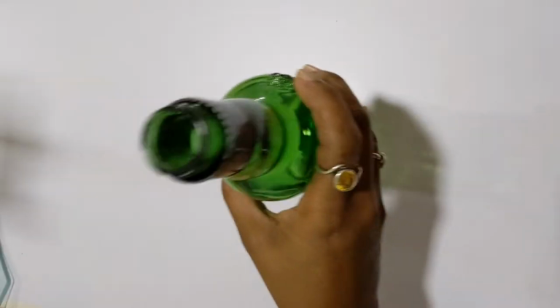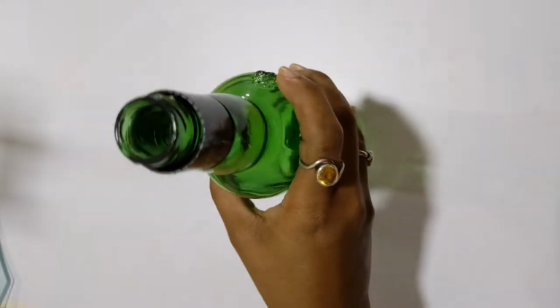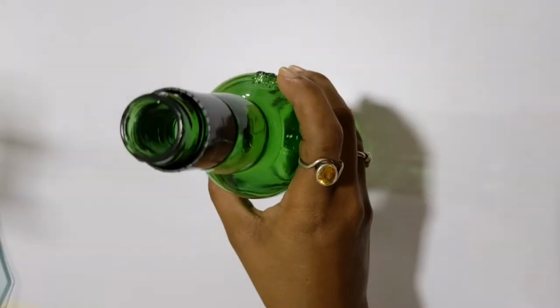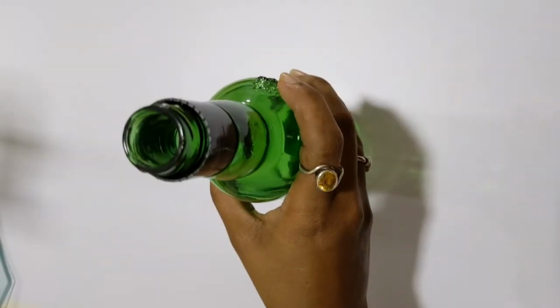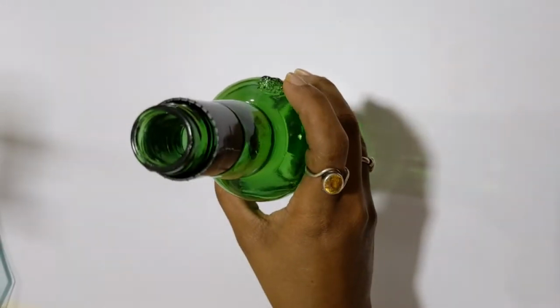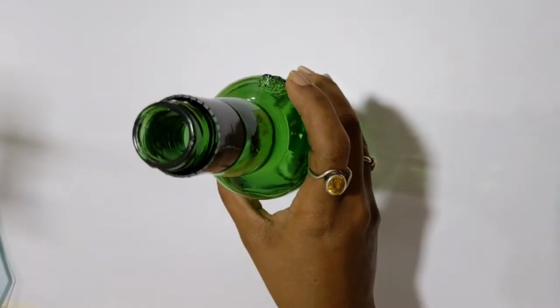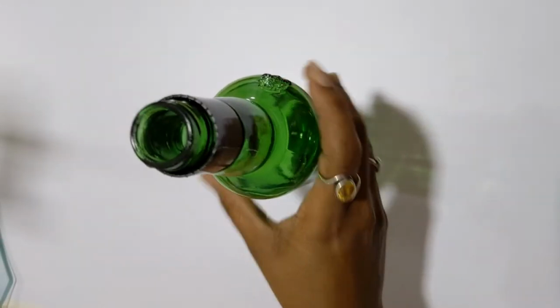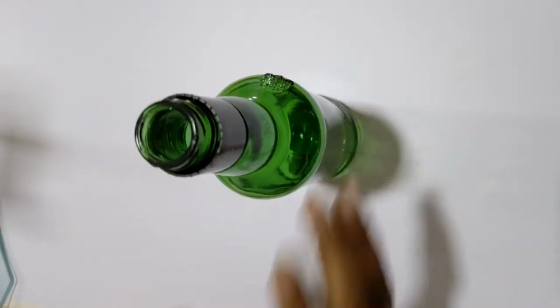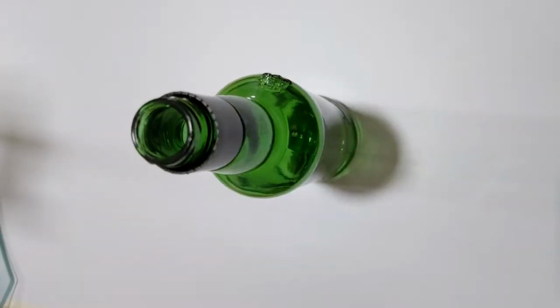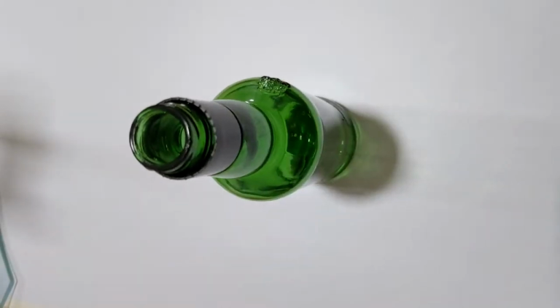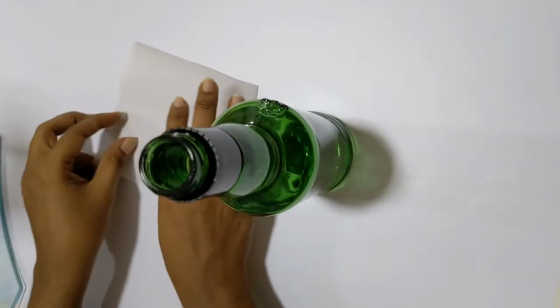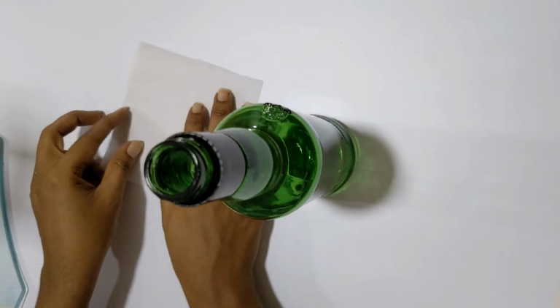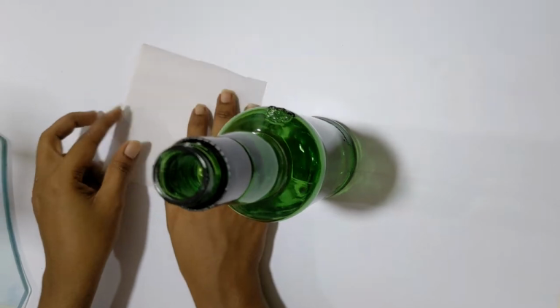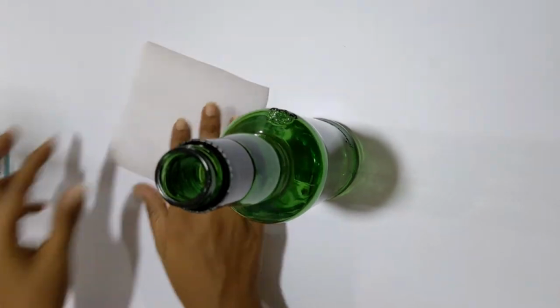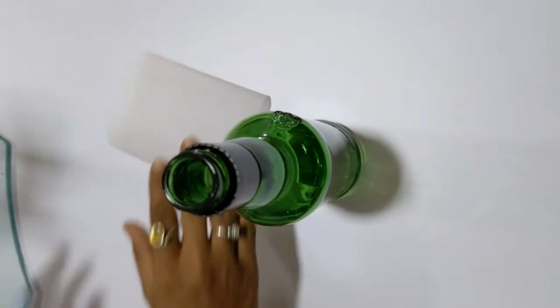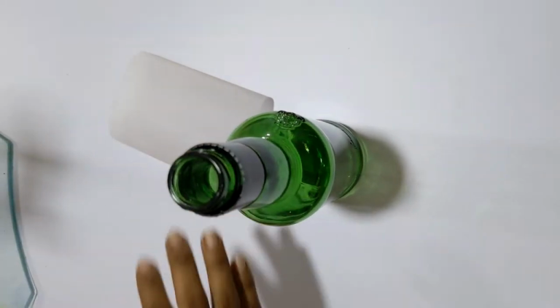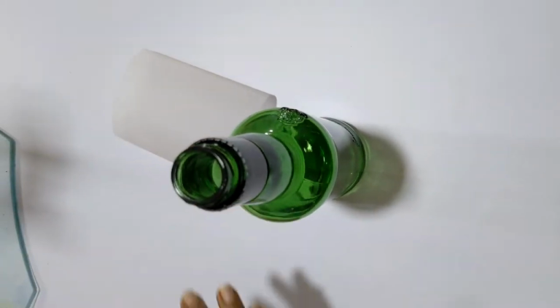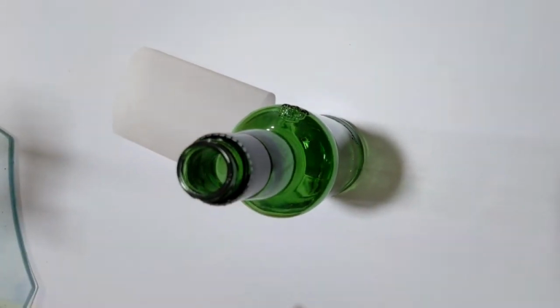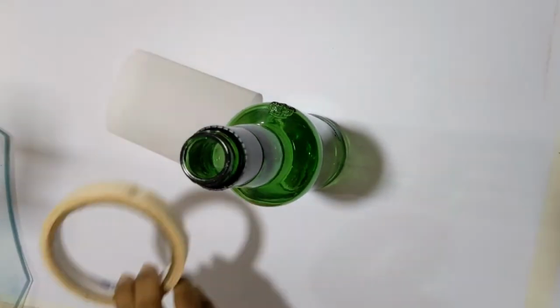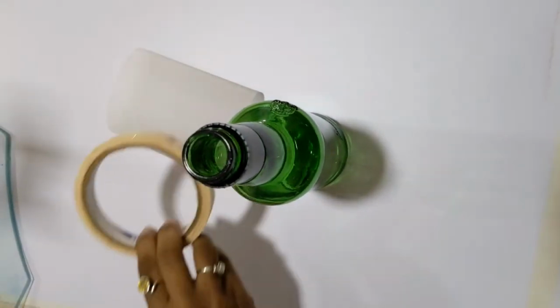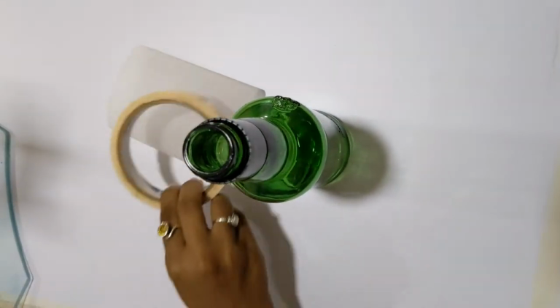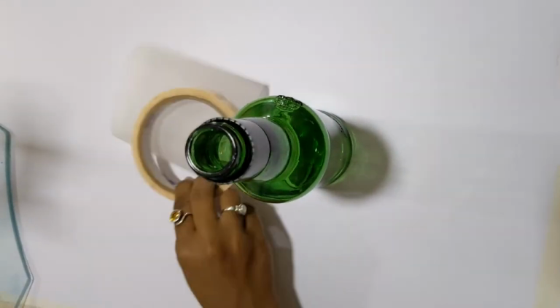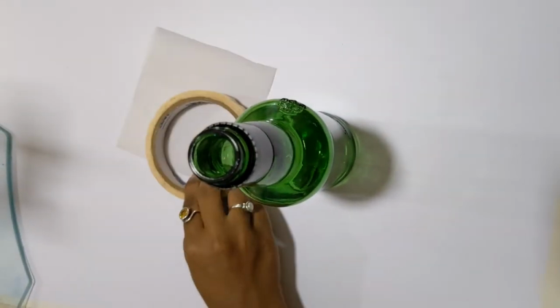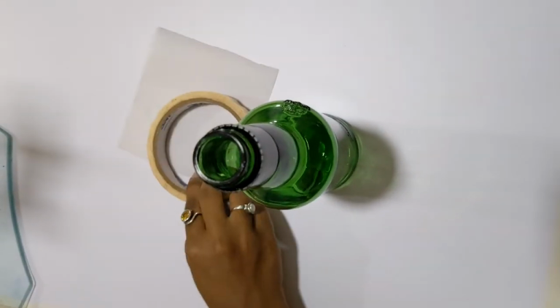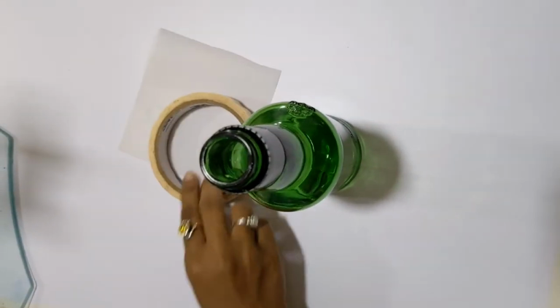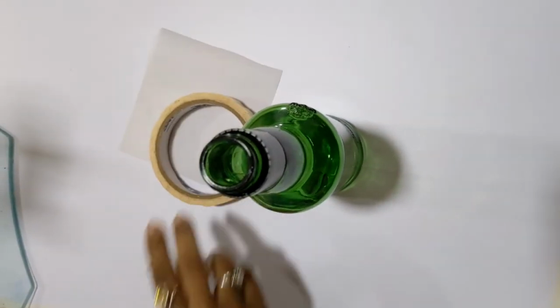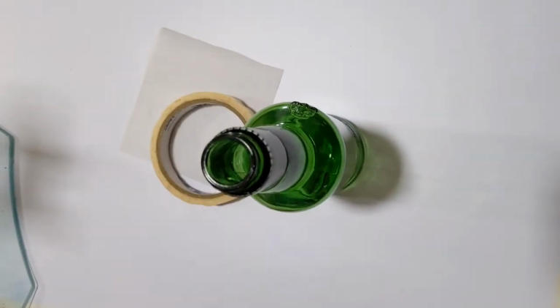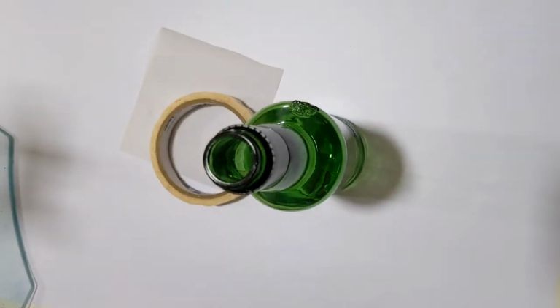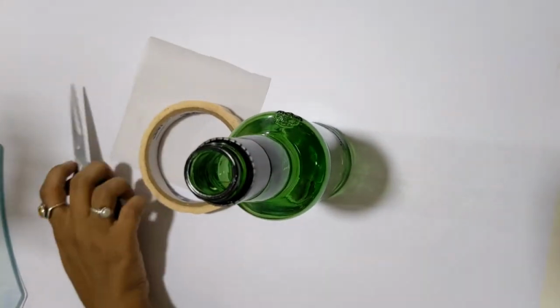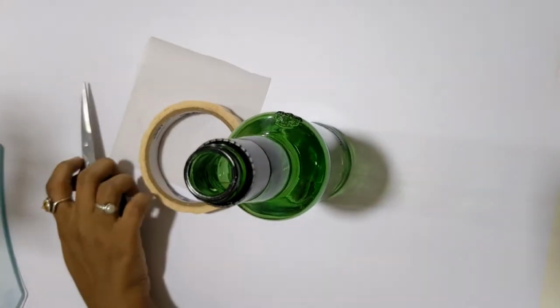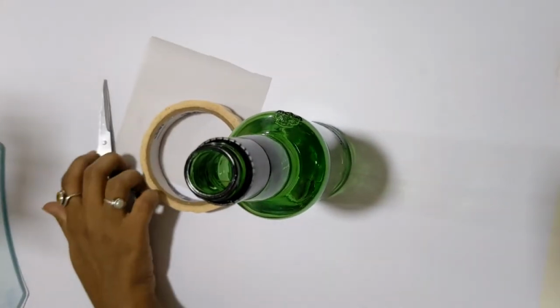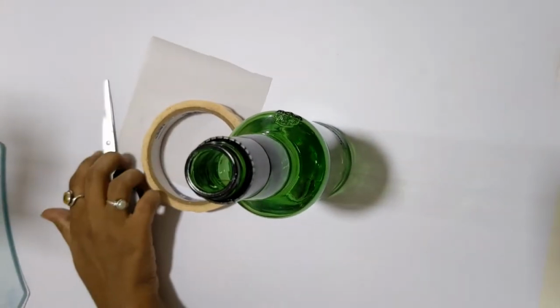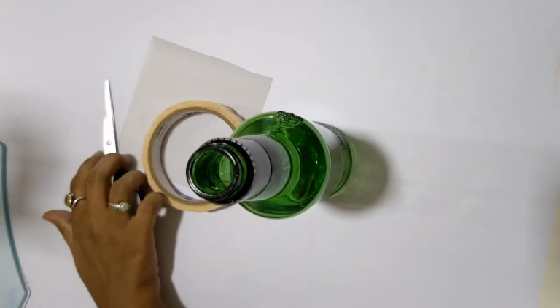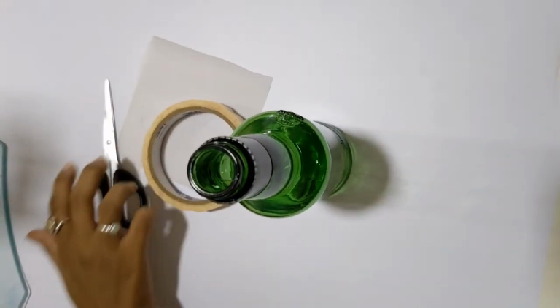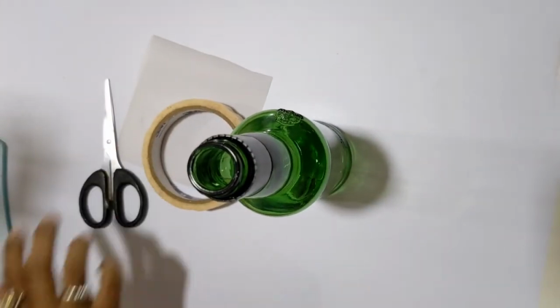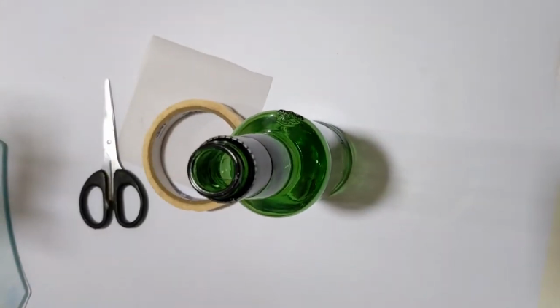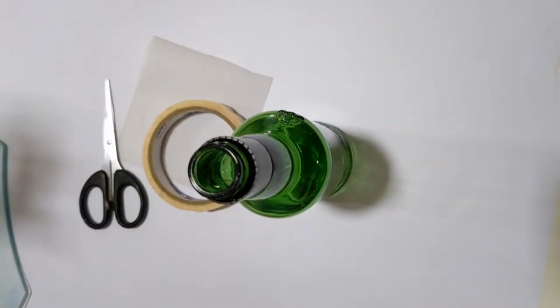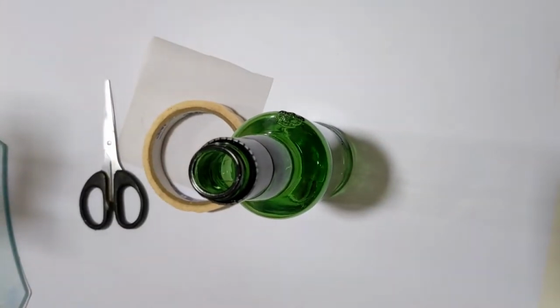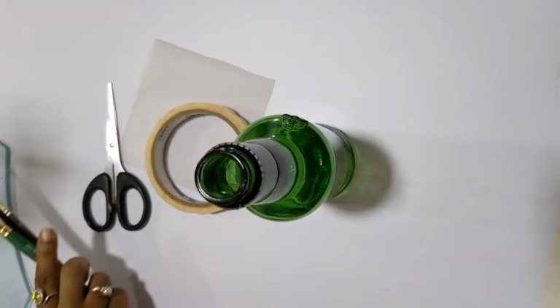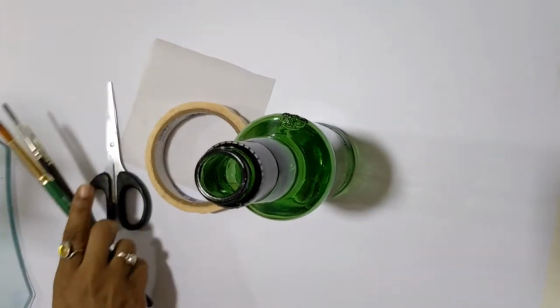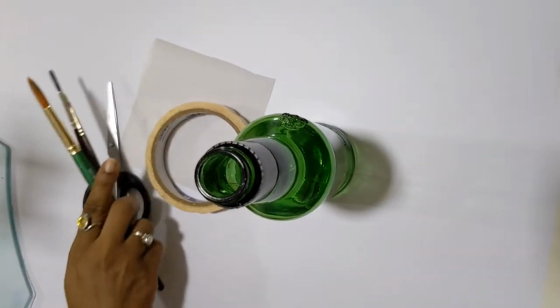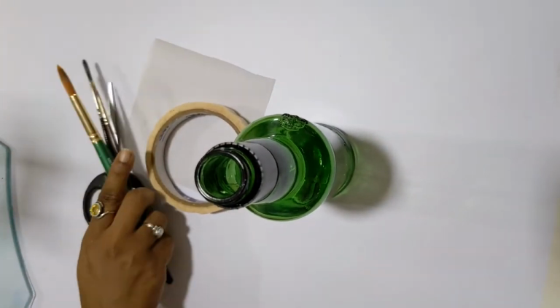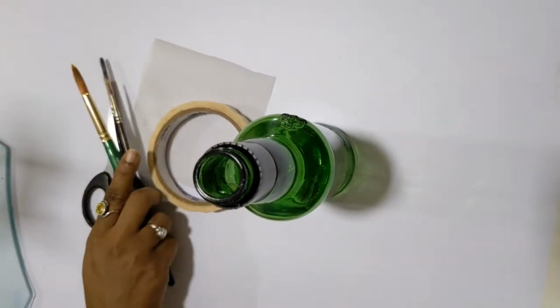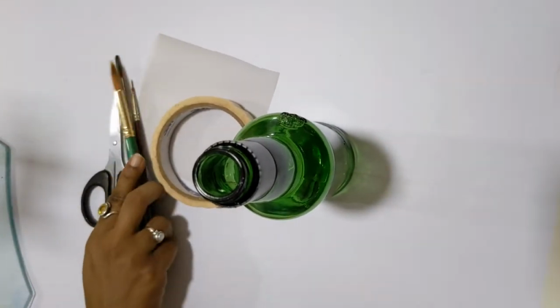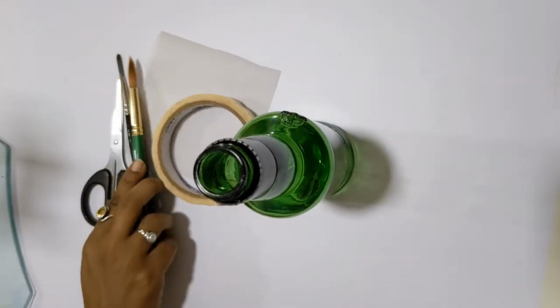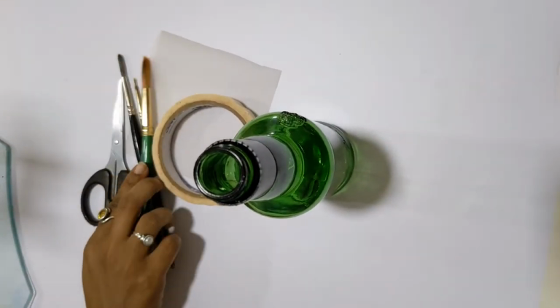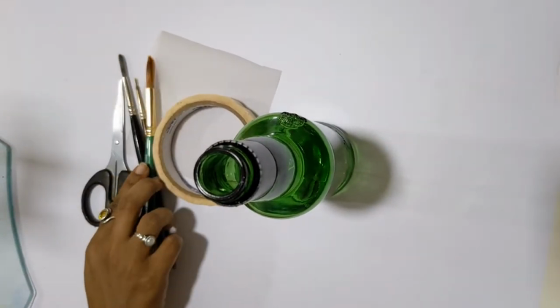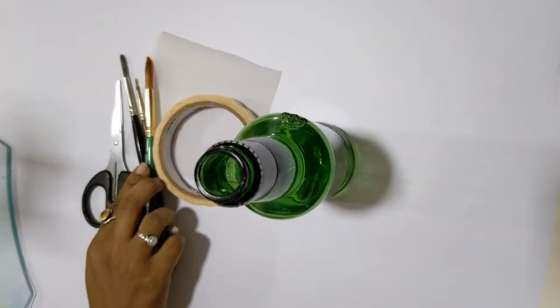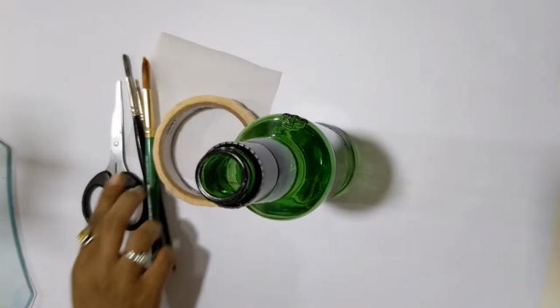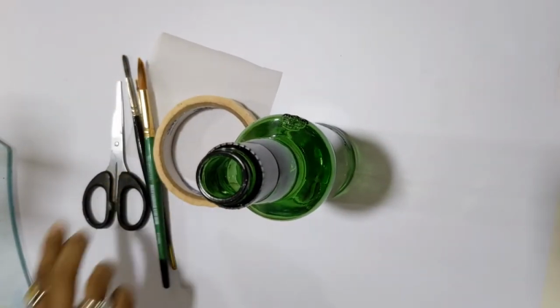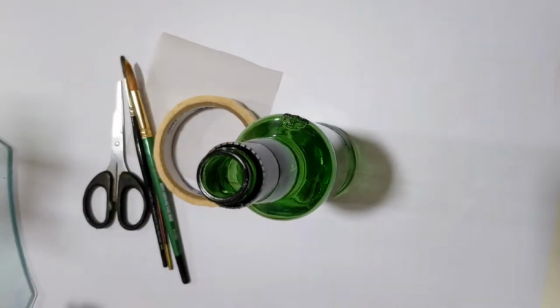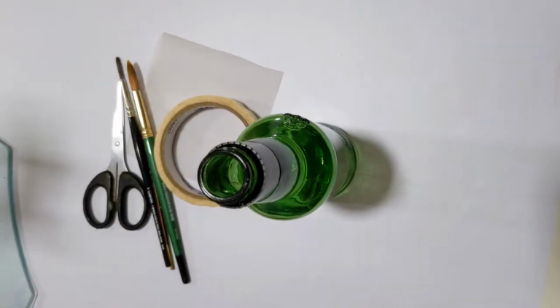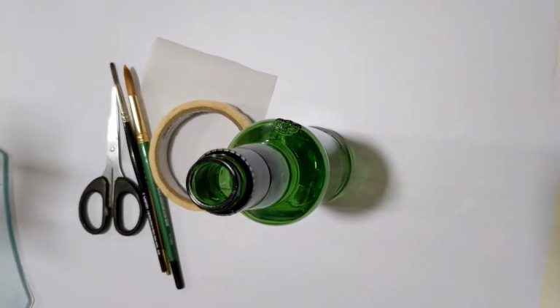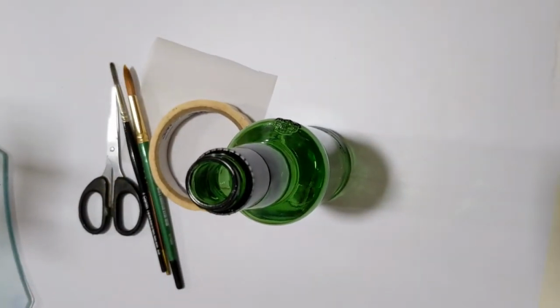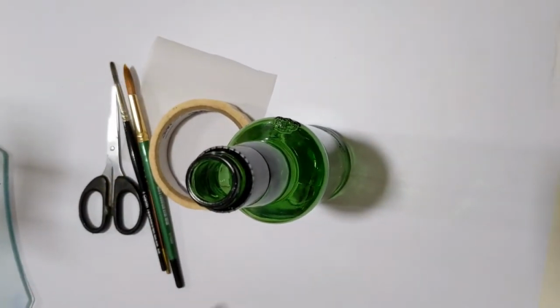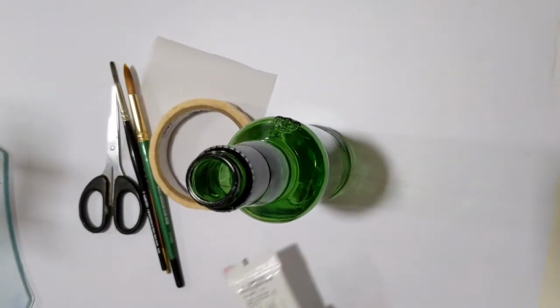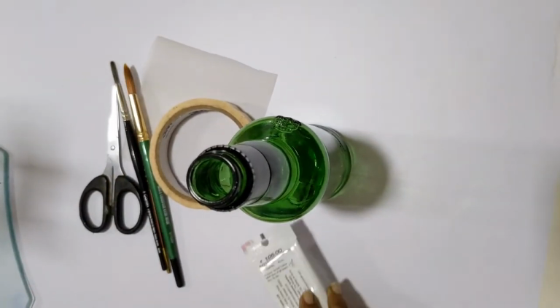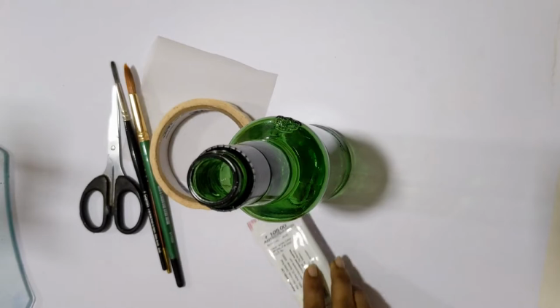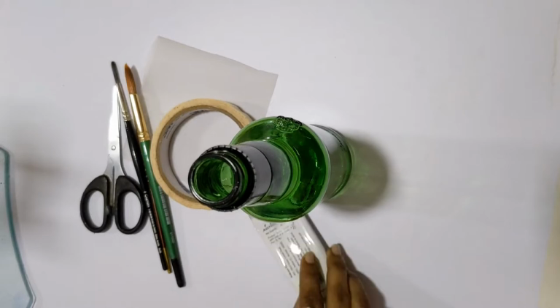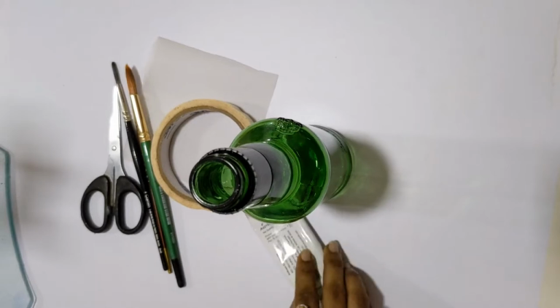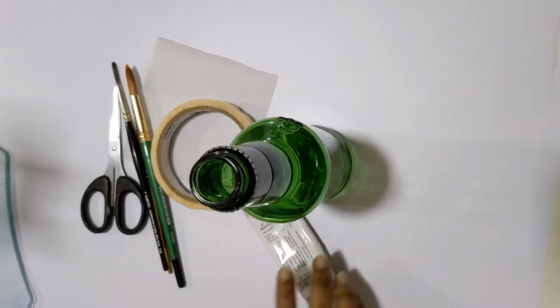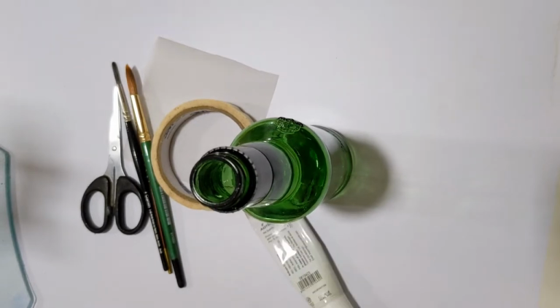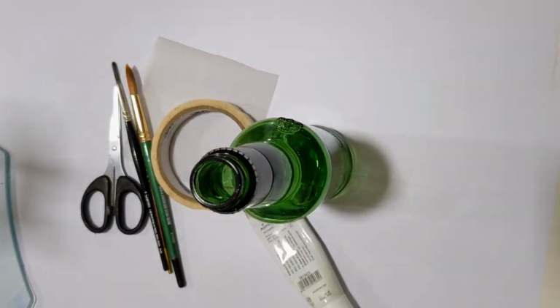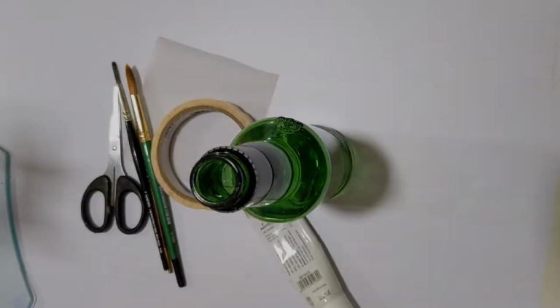Things you need are: a bottle, dressing paper, paper tape, scissors, brushes, colors, and a pencil.